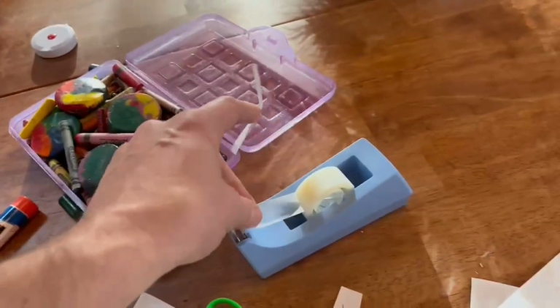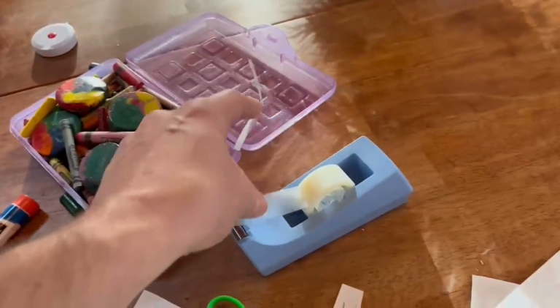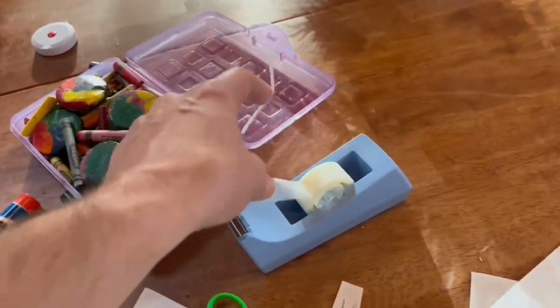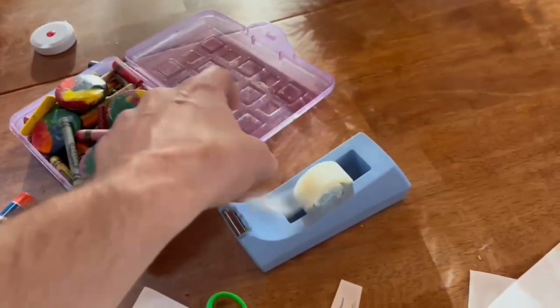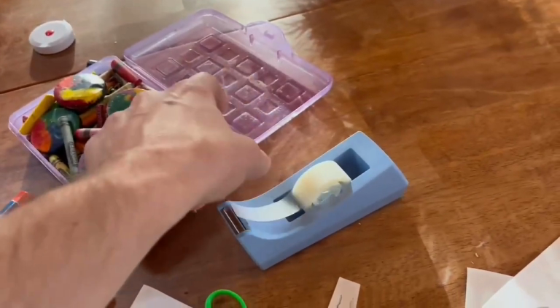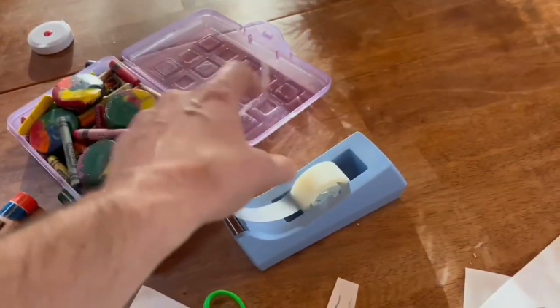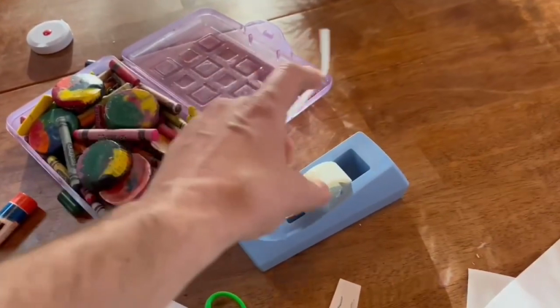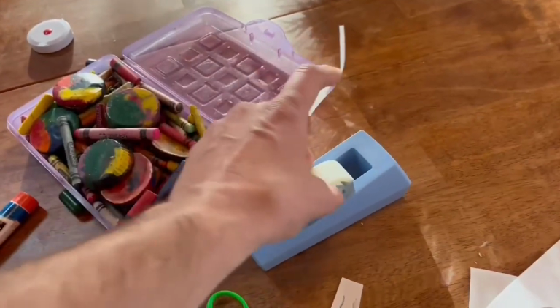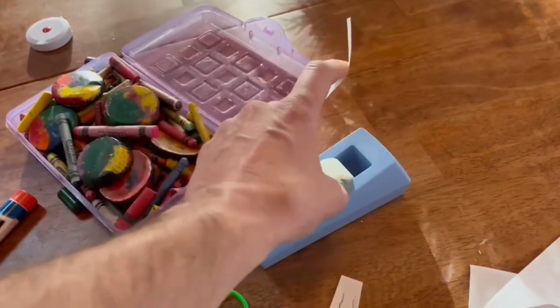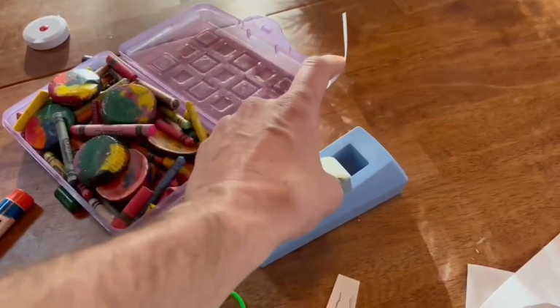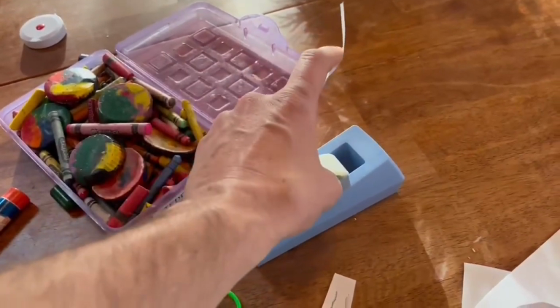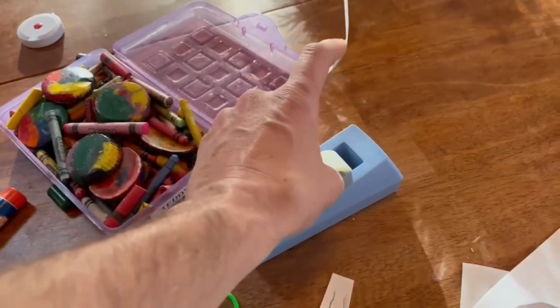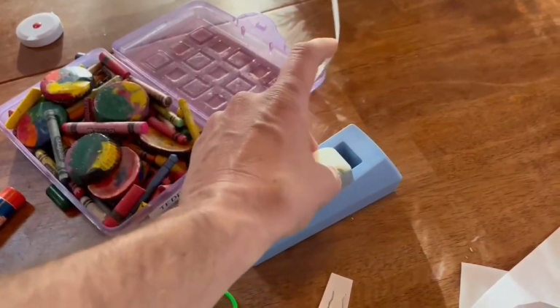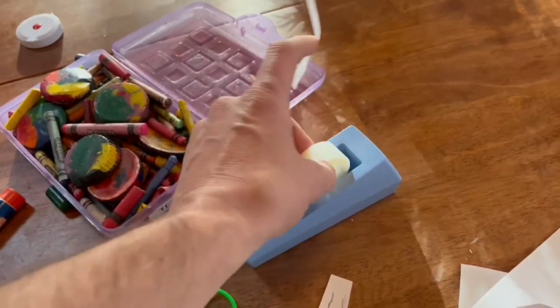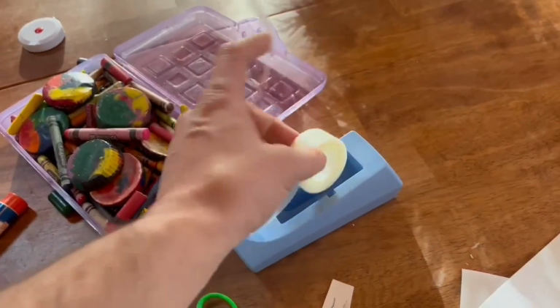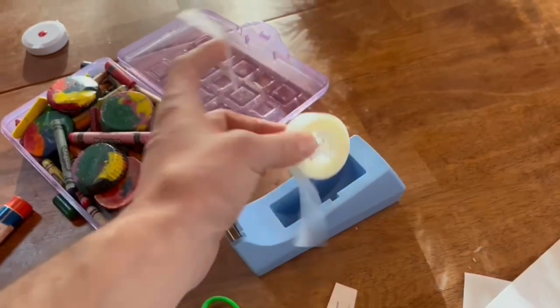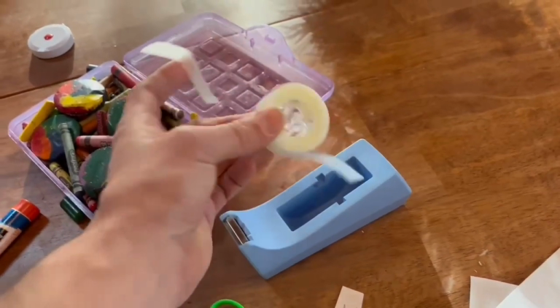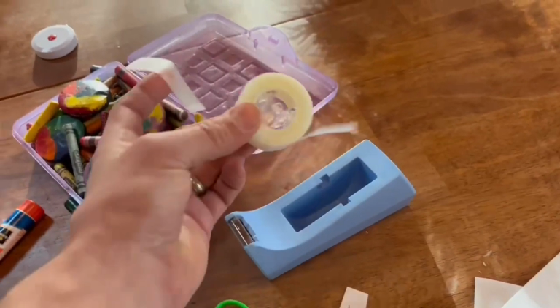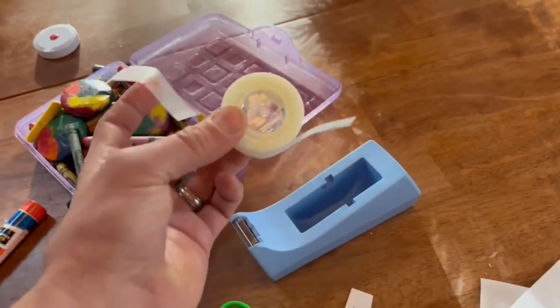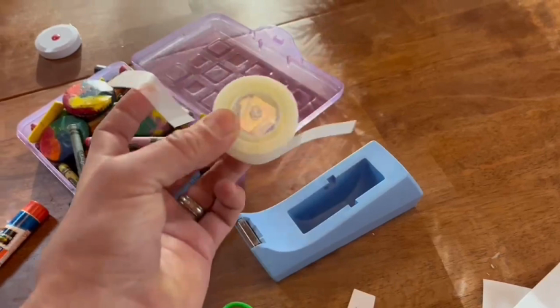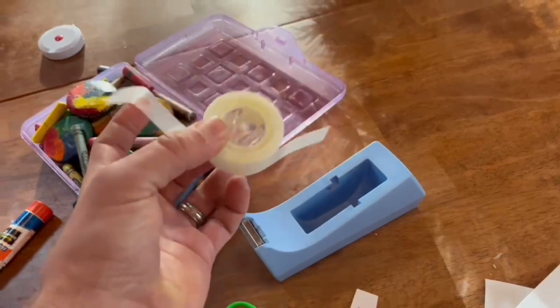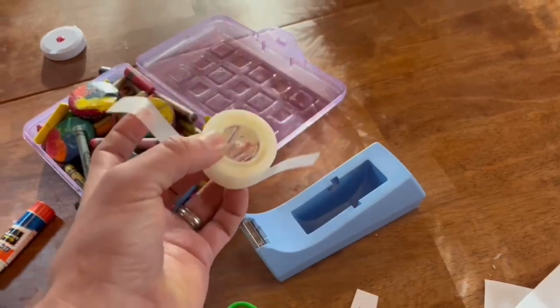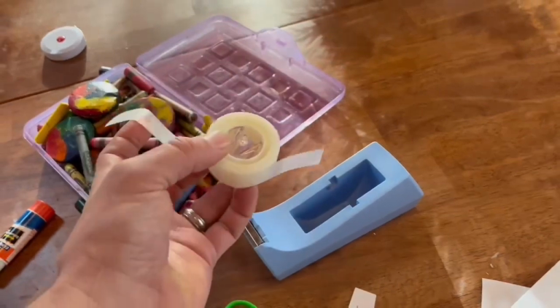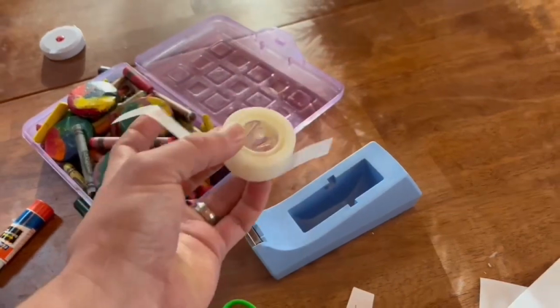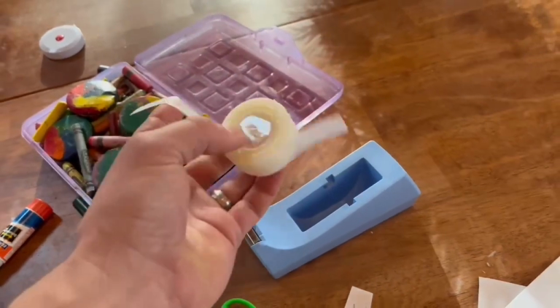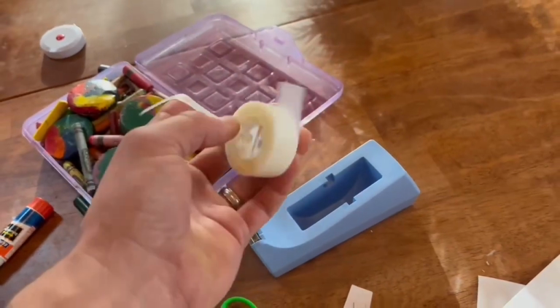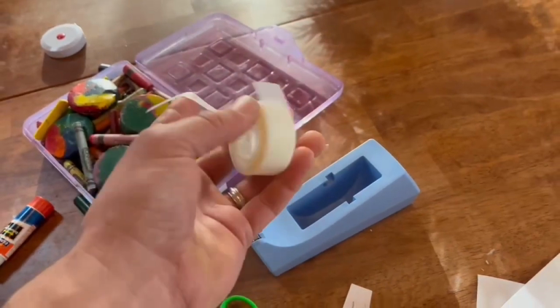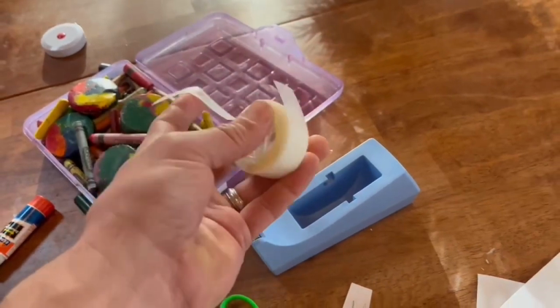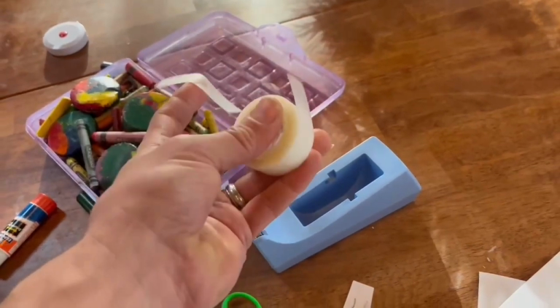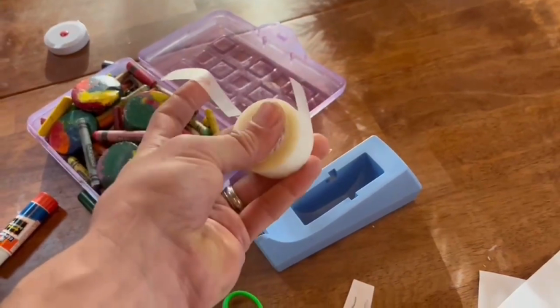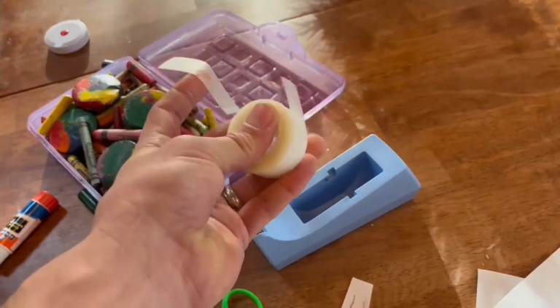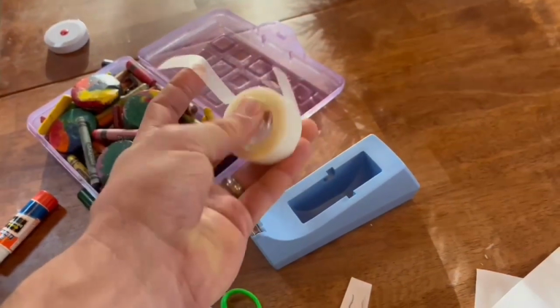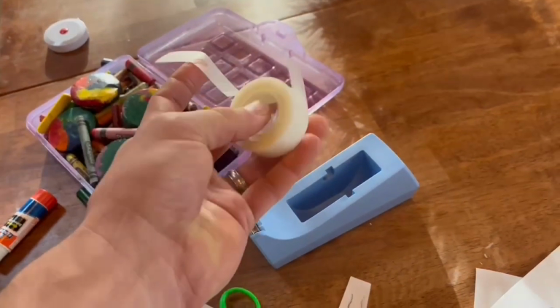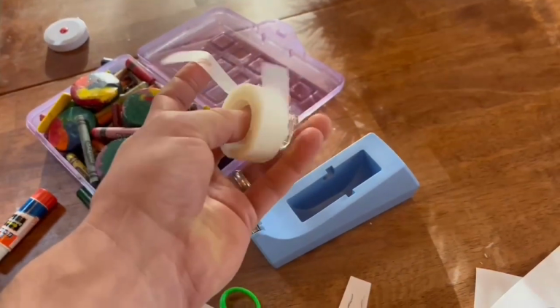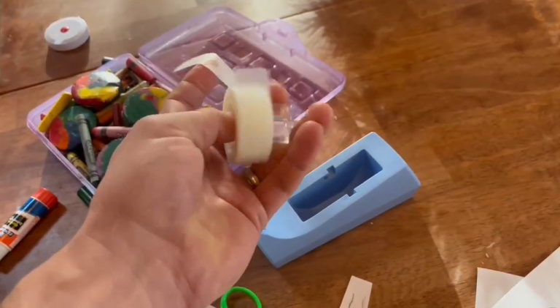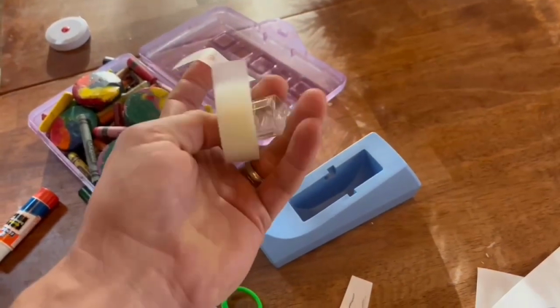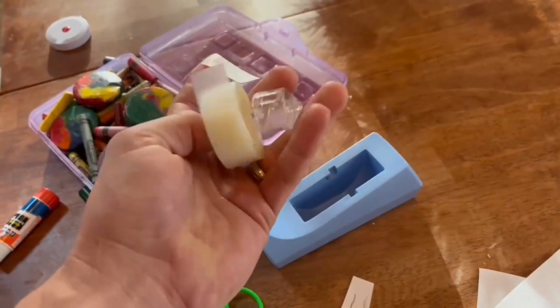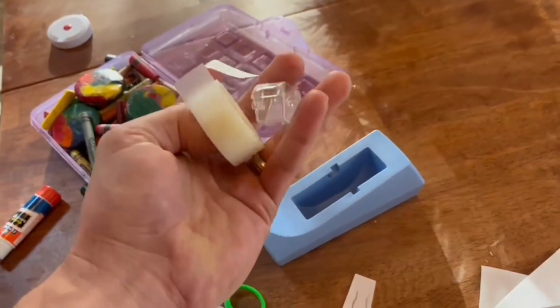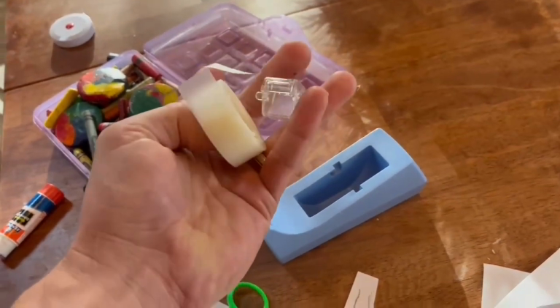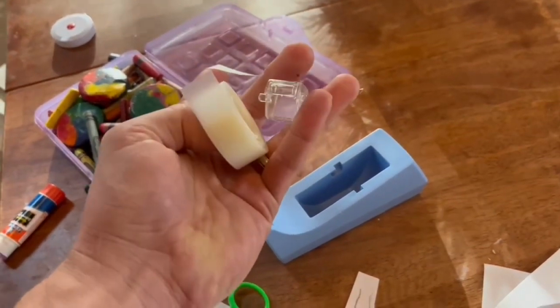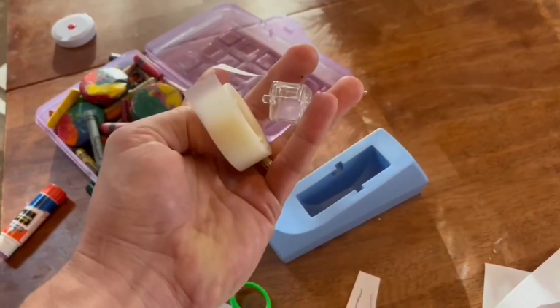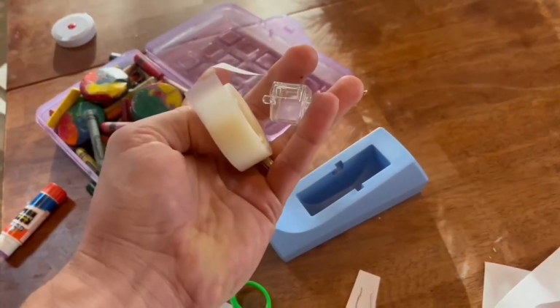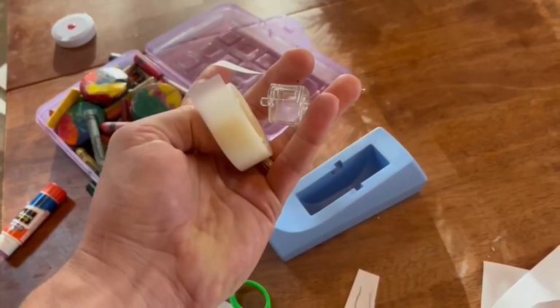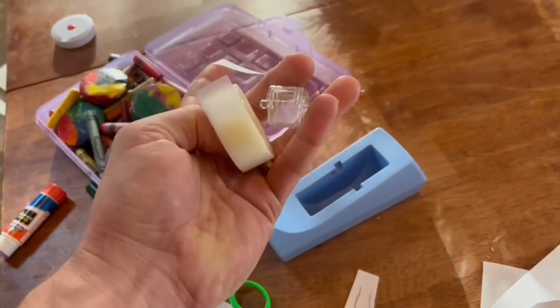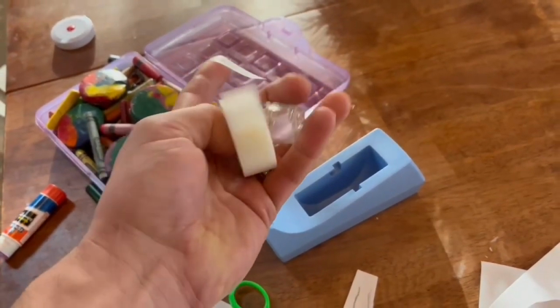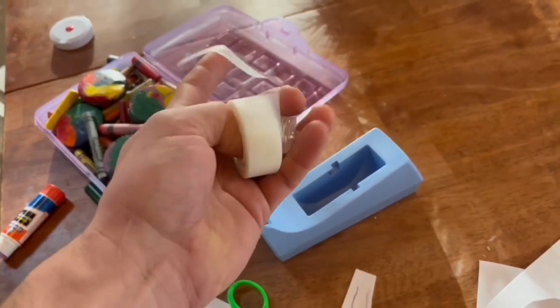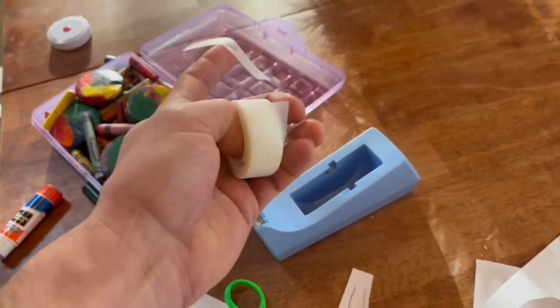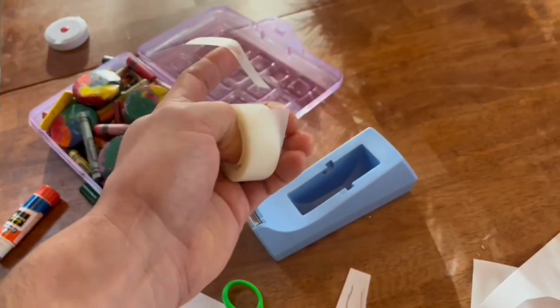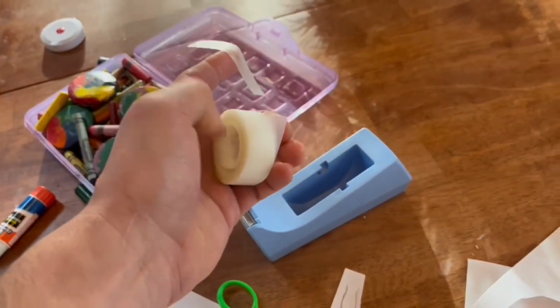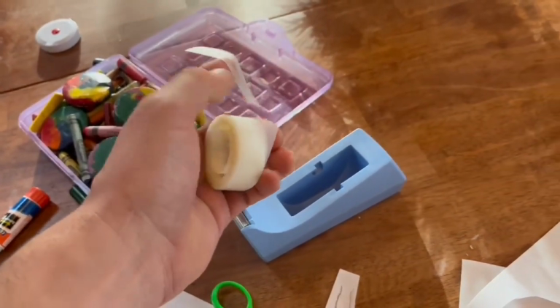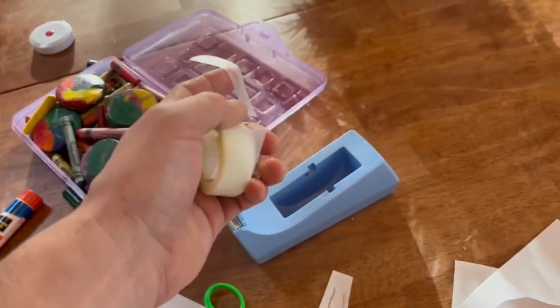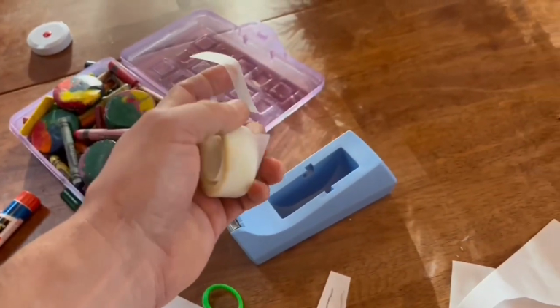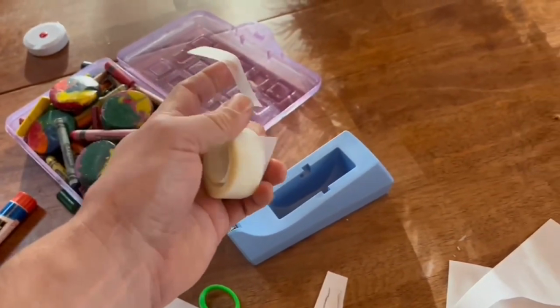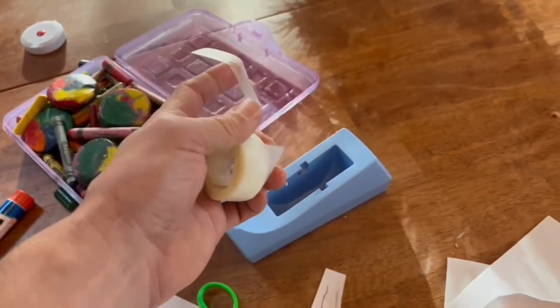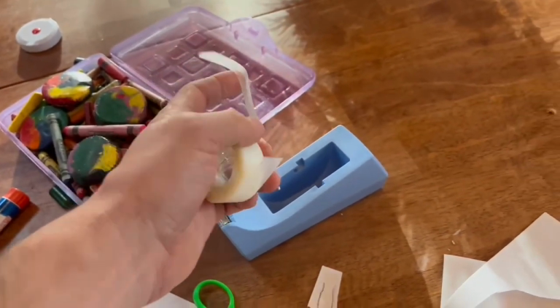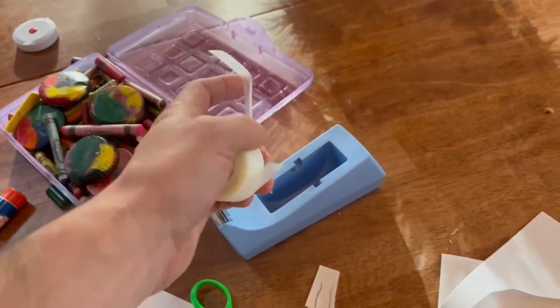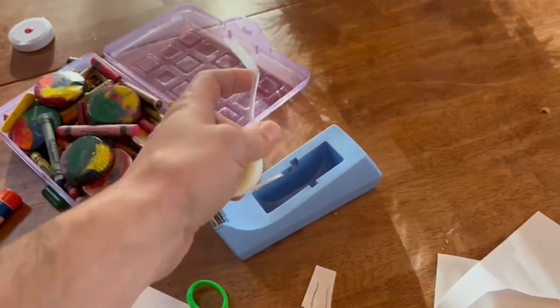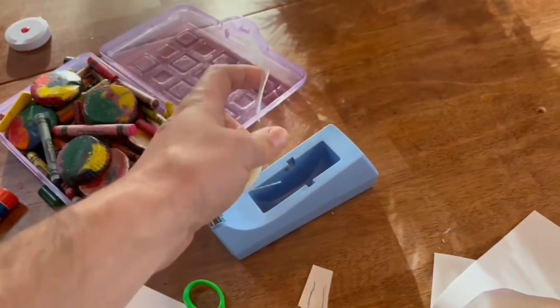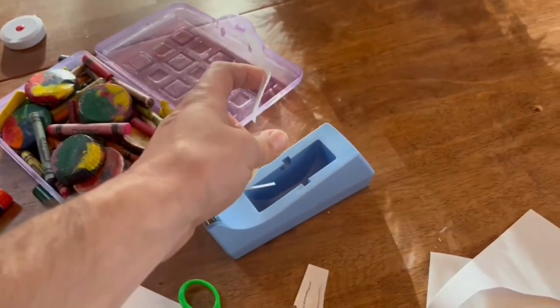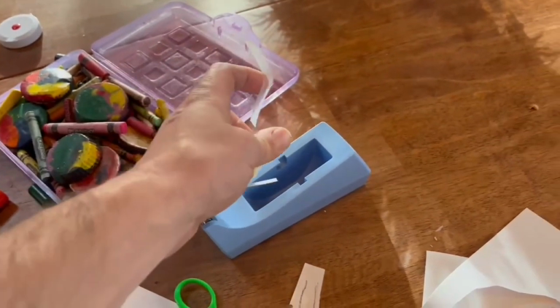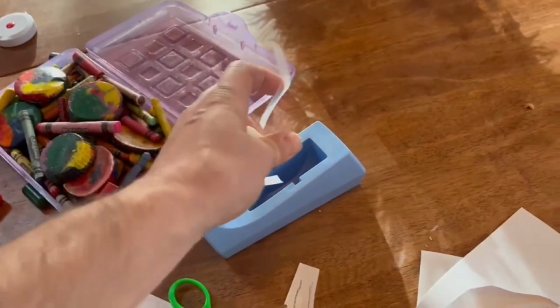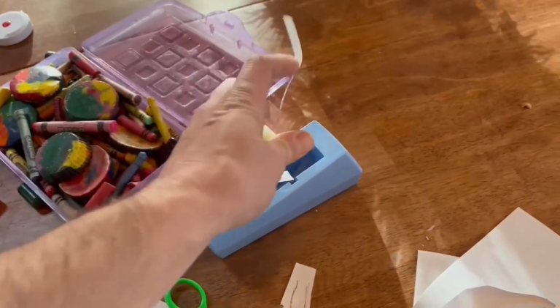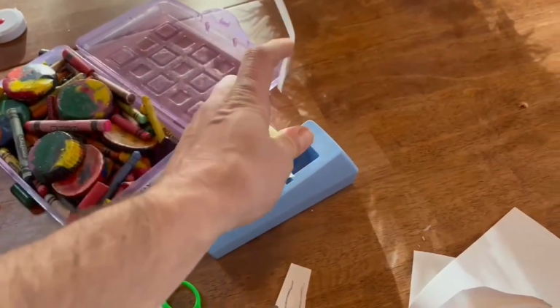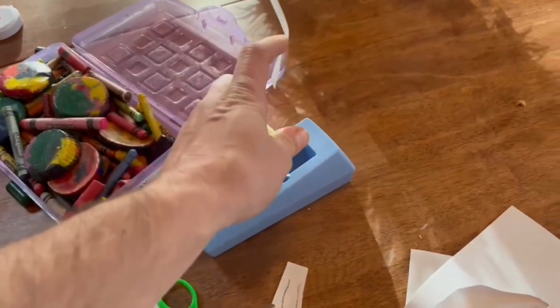Placing the roll is easy. Just pop out the plastic insert and put on a new roll. Have fun!